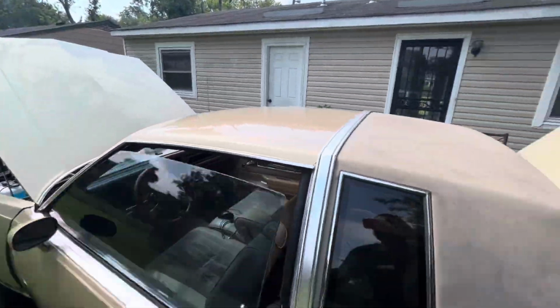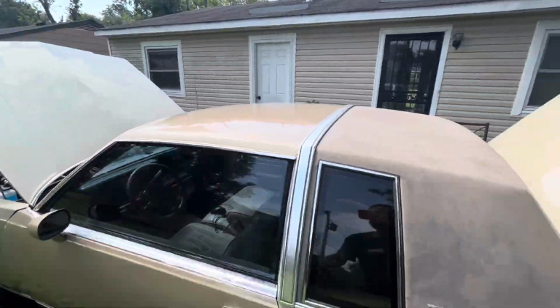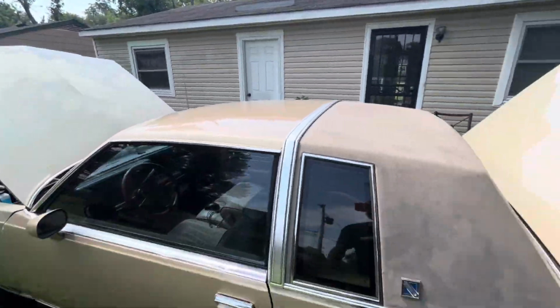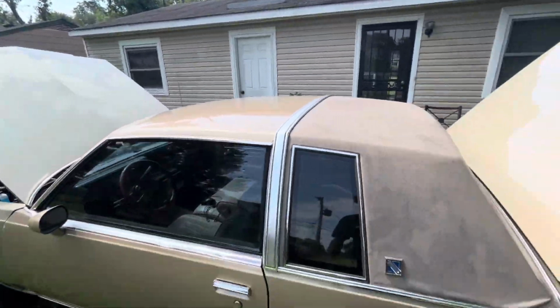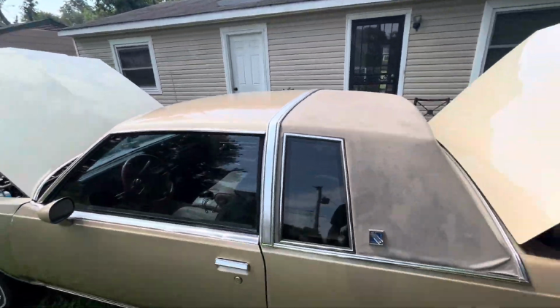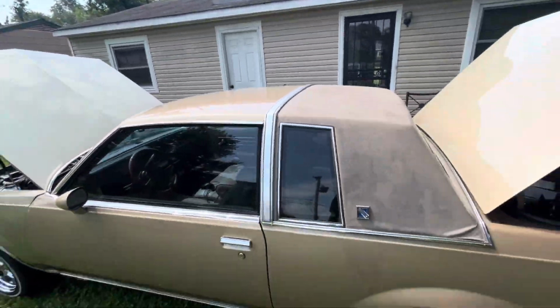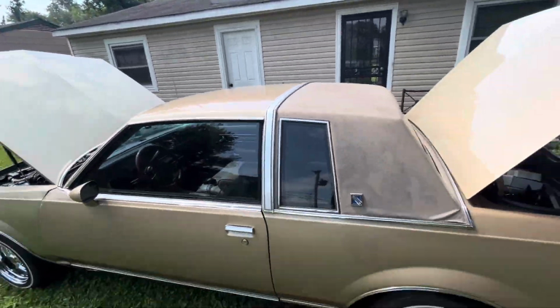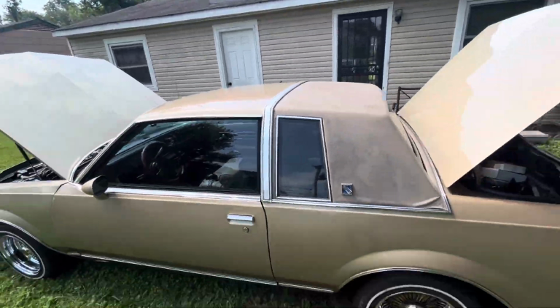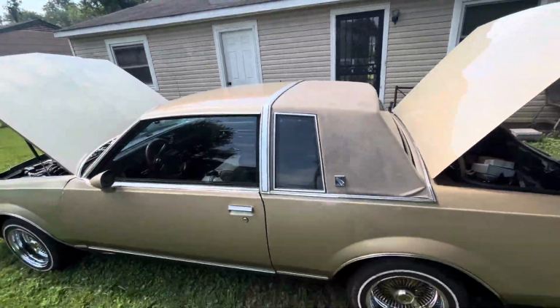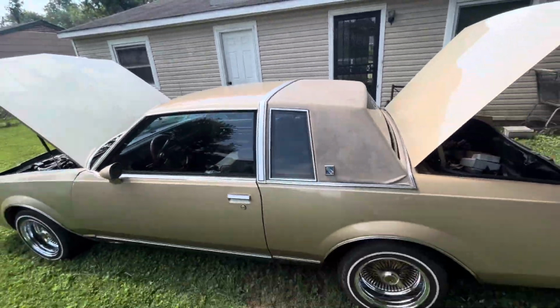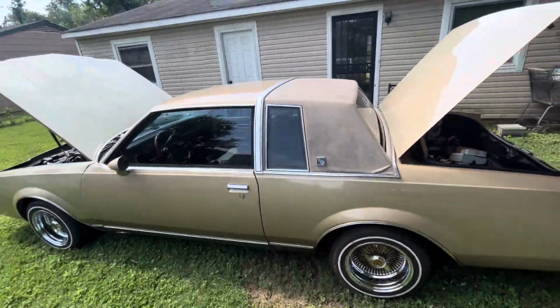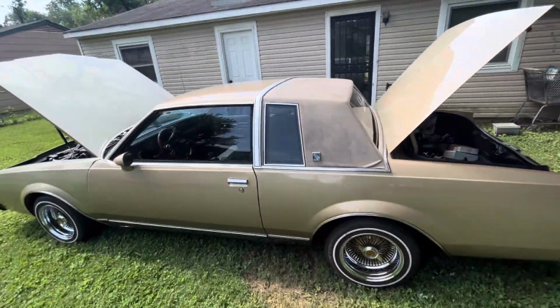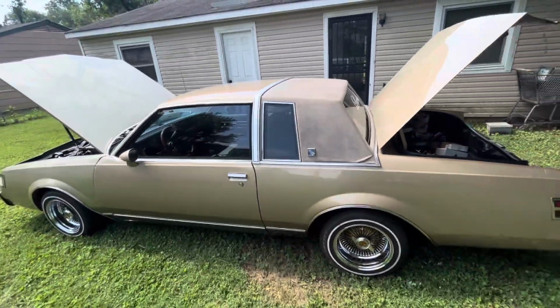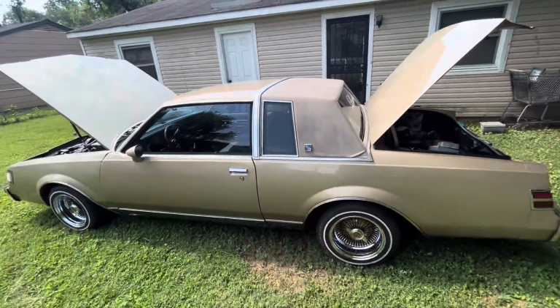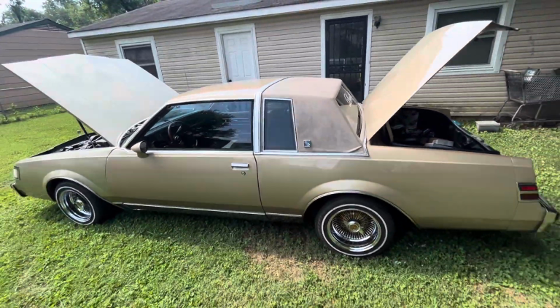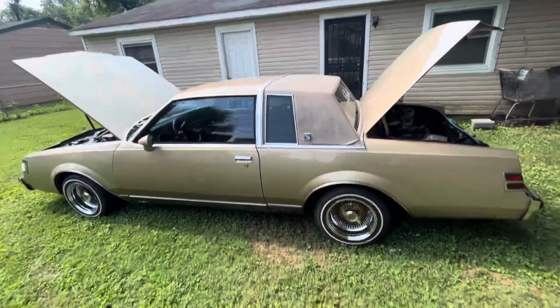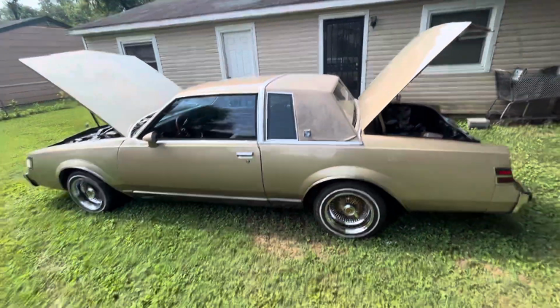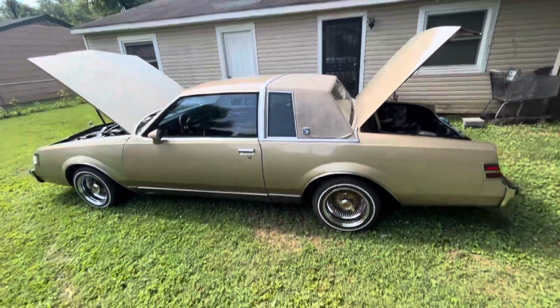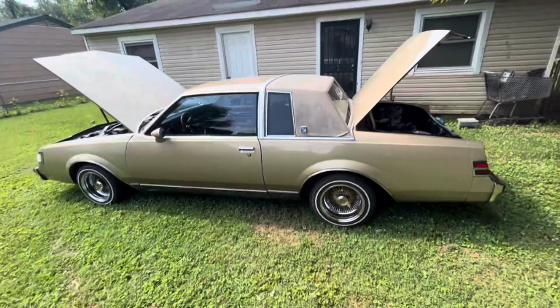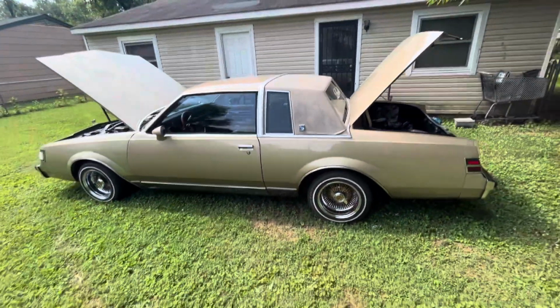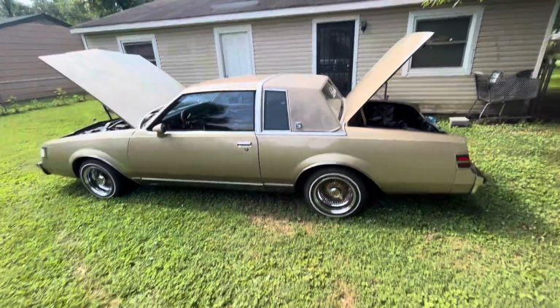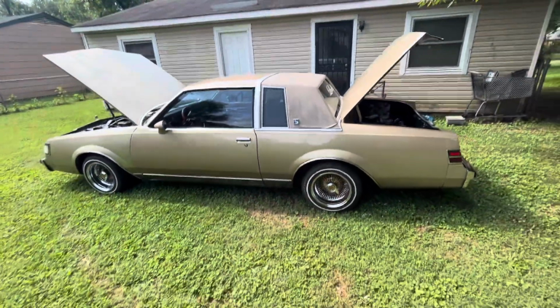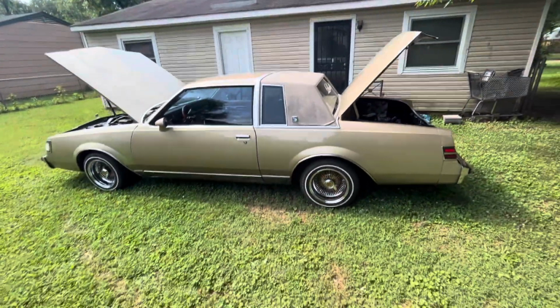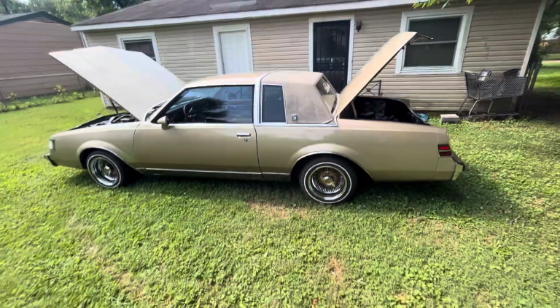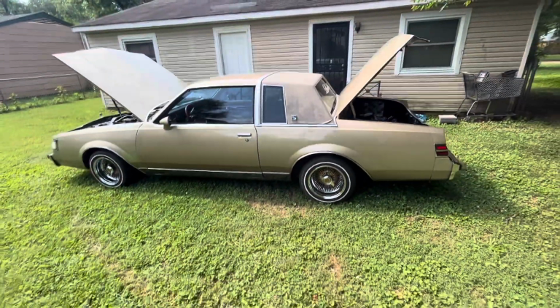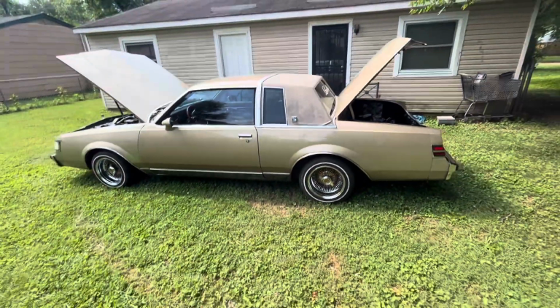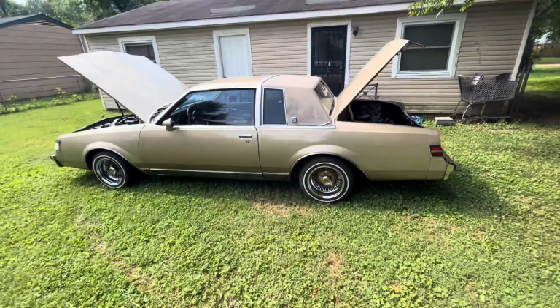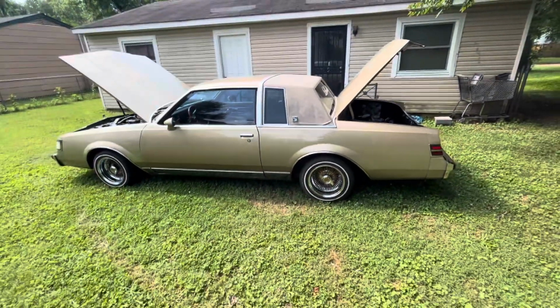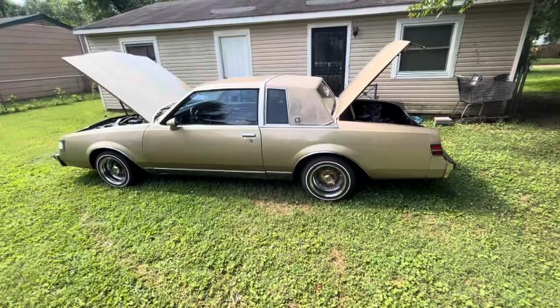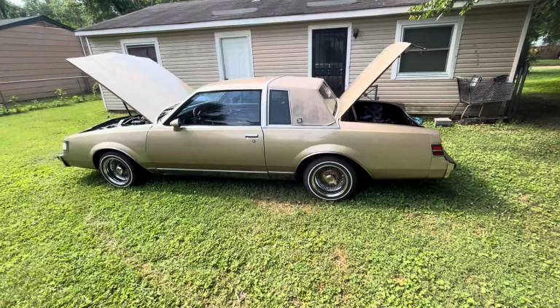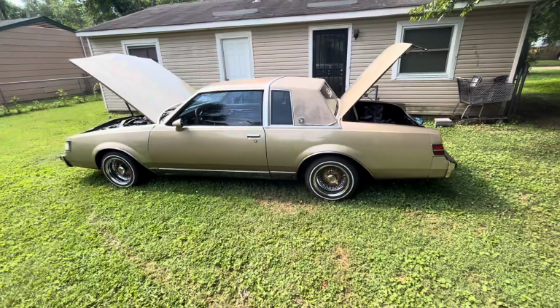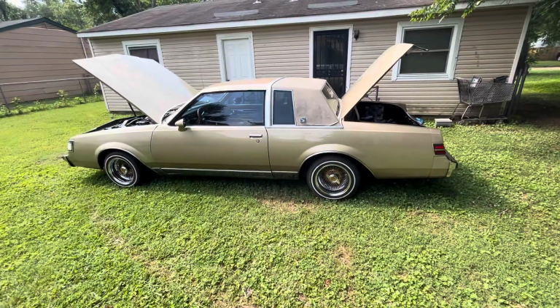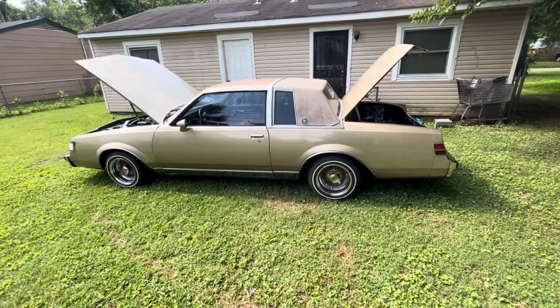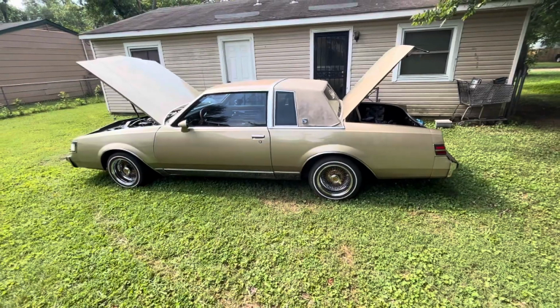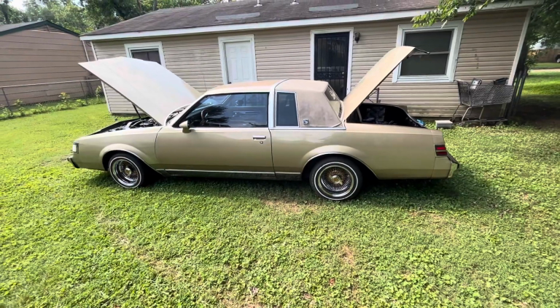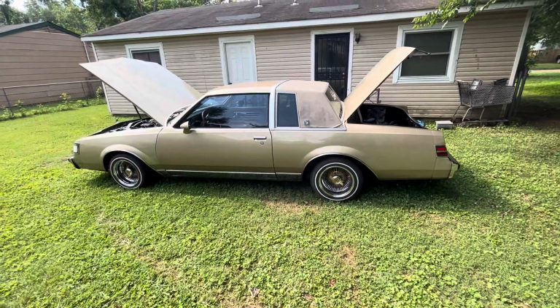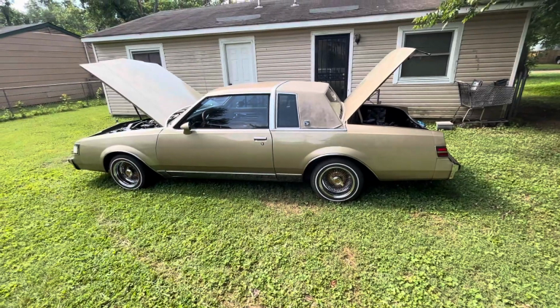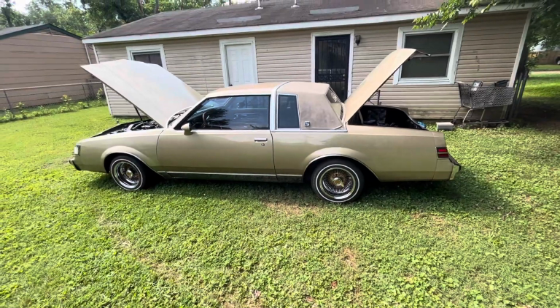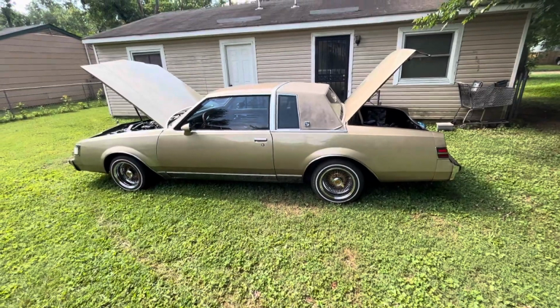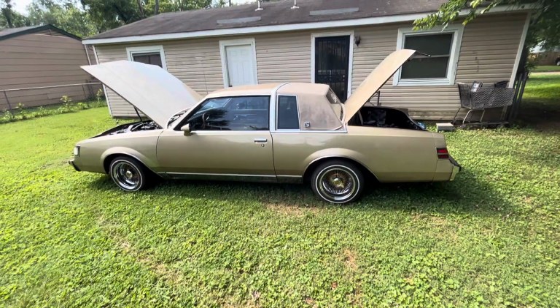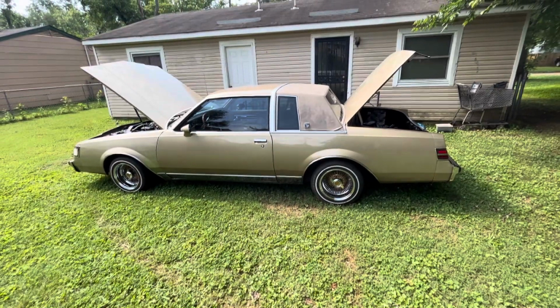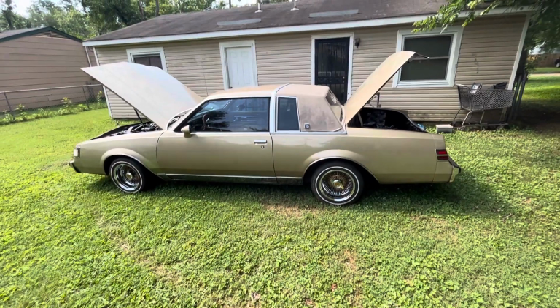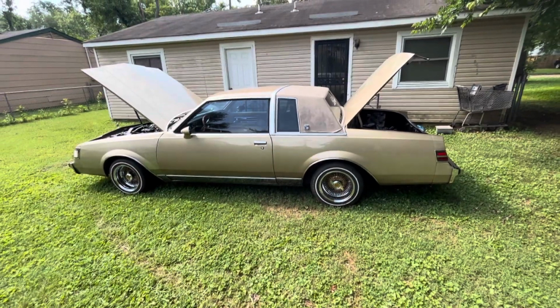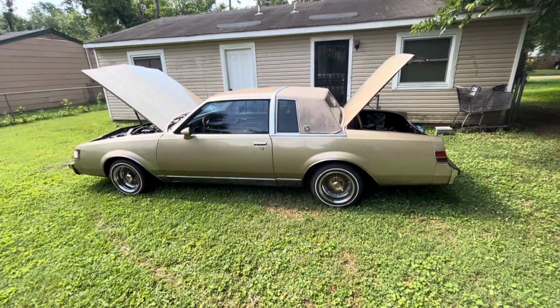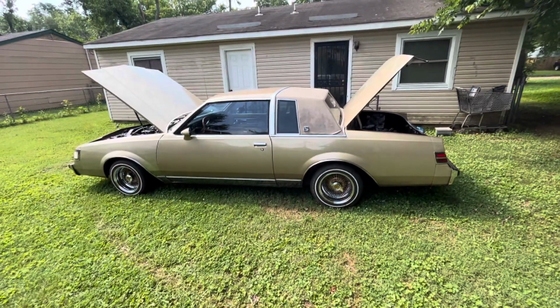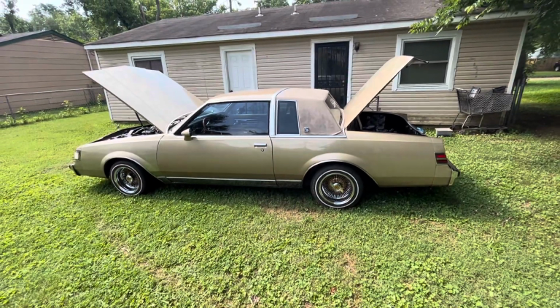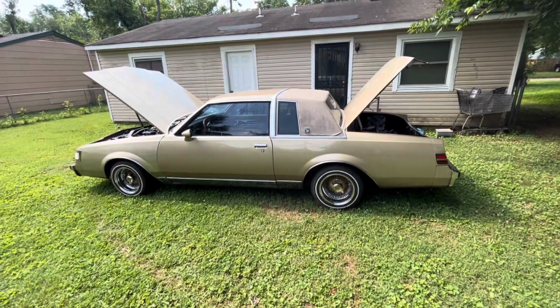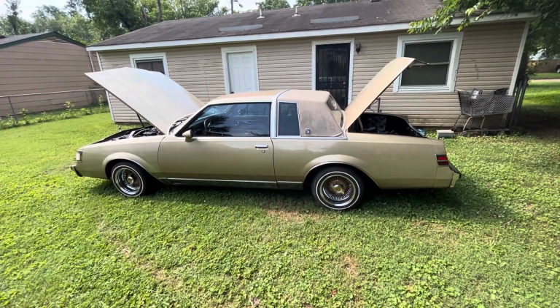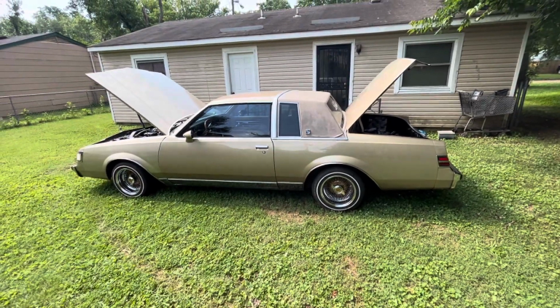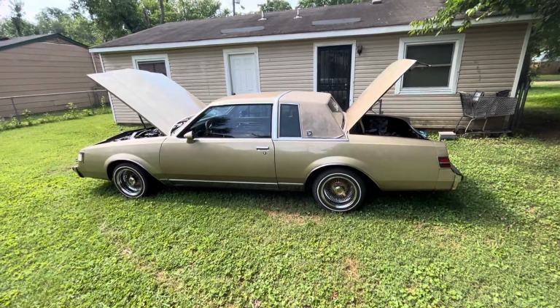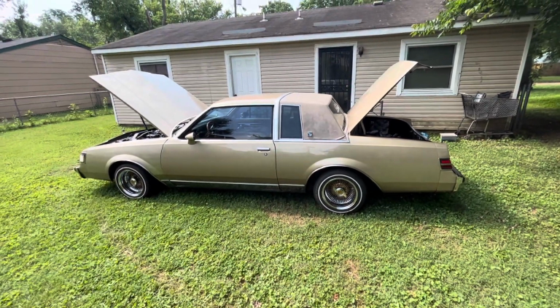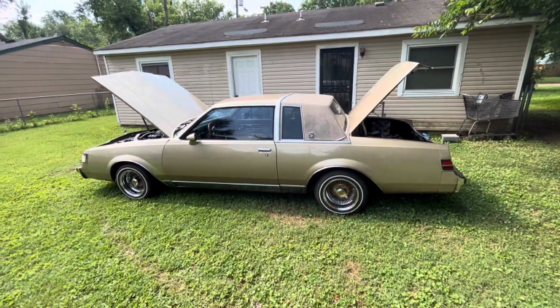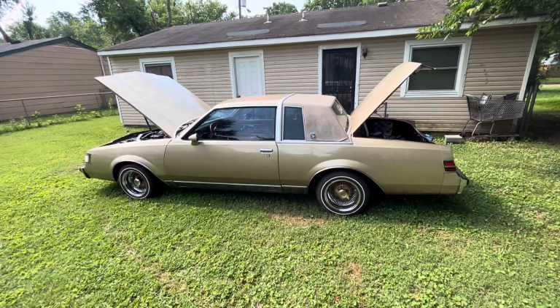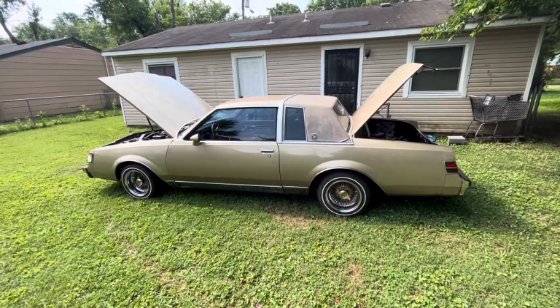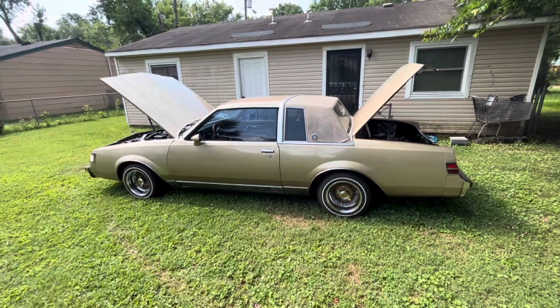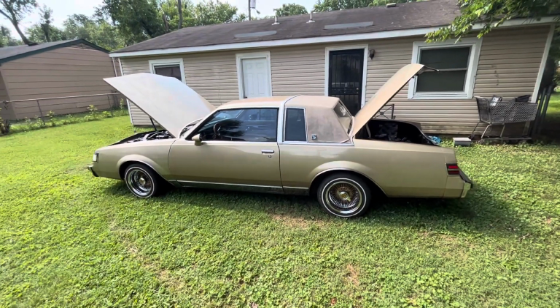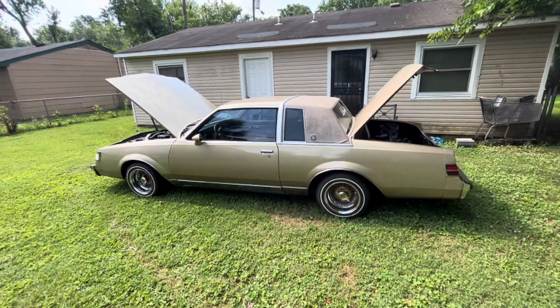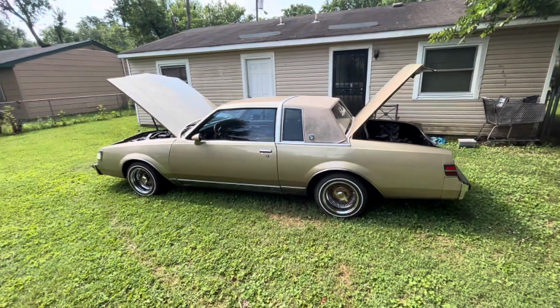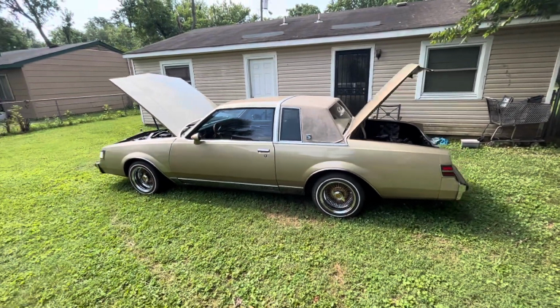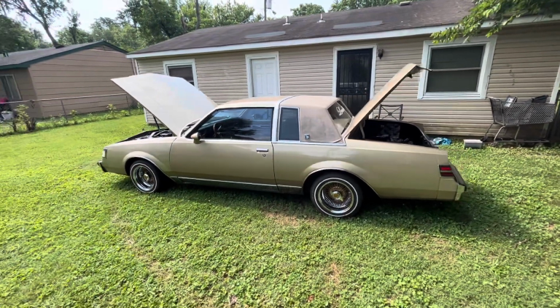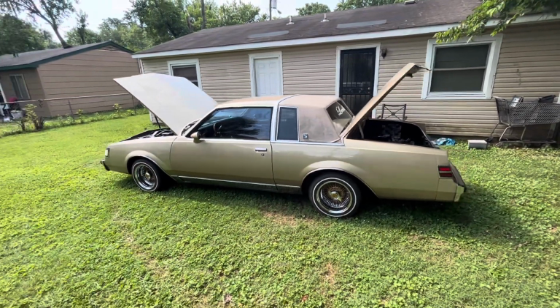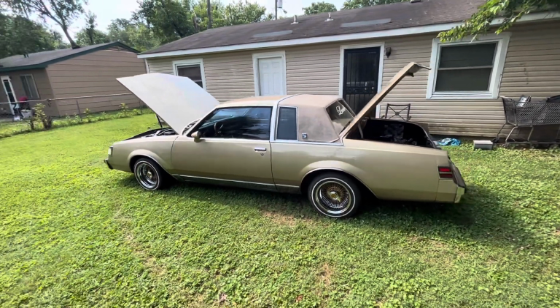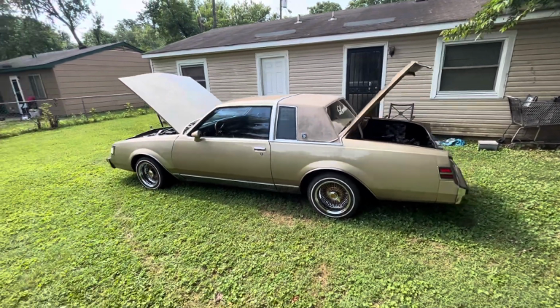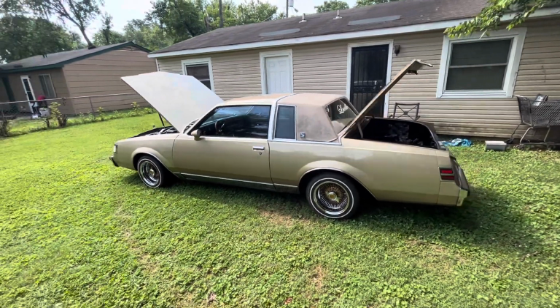I'm eventually going to change the wheels on it. I want to go with 20s in the rear and 18s in the front — I like that staggered look.